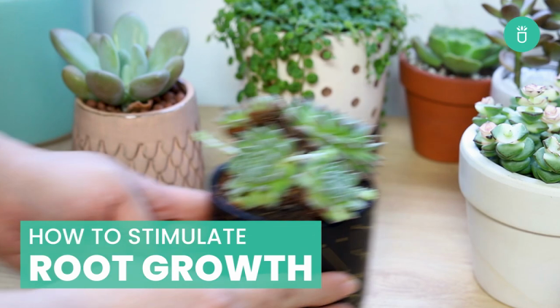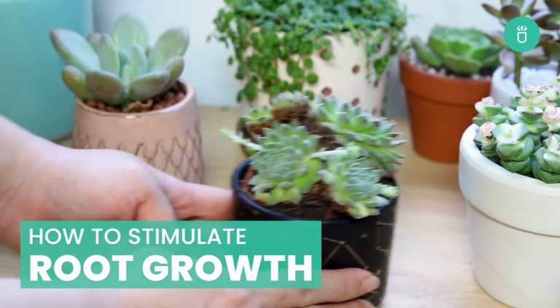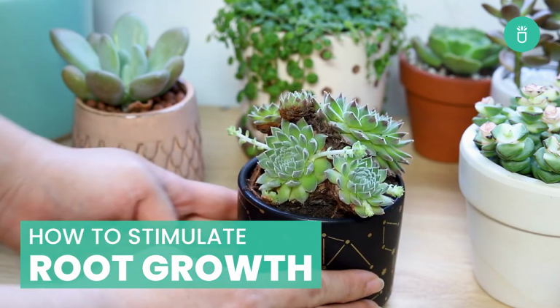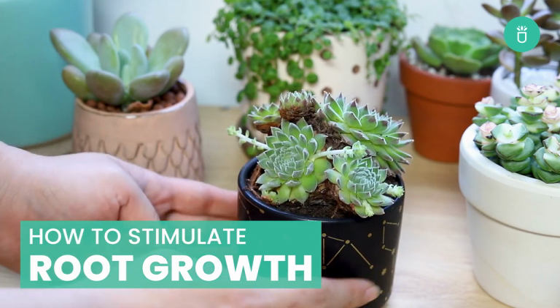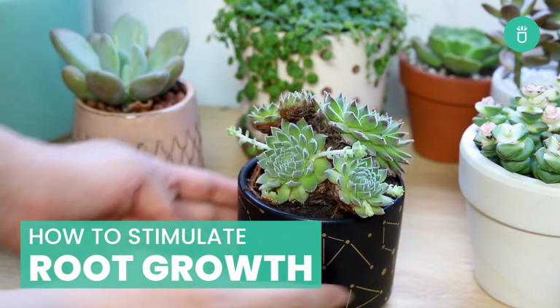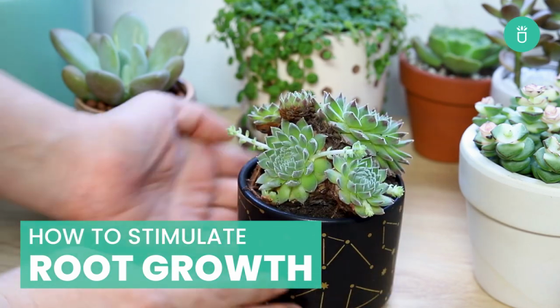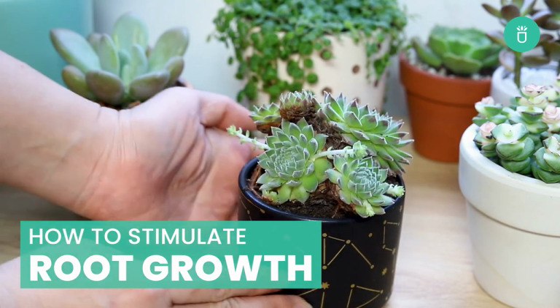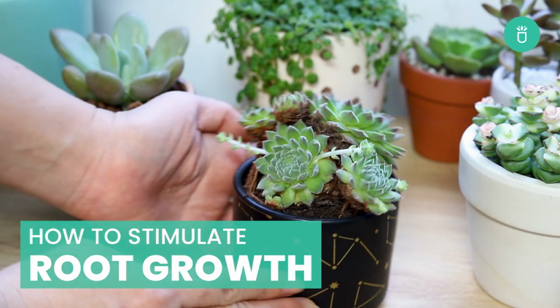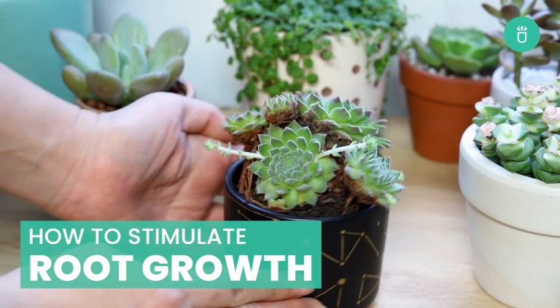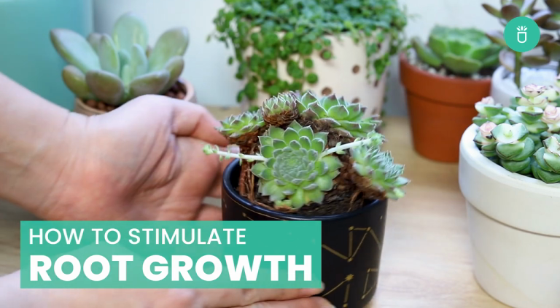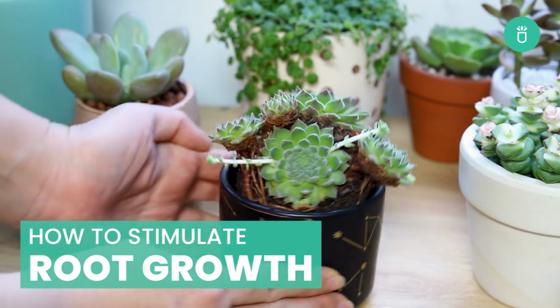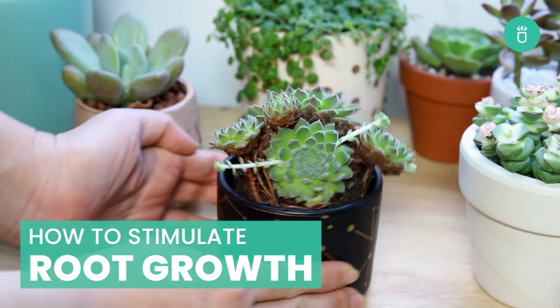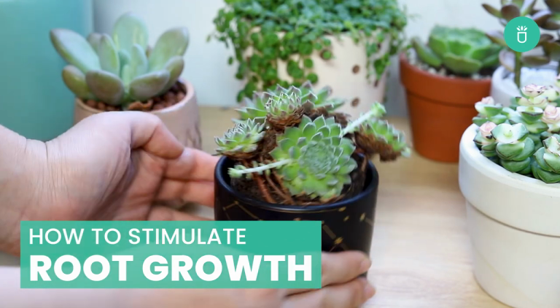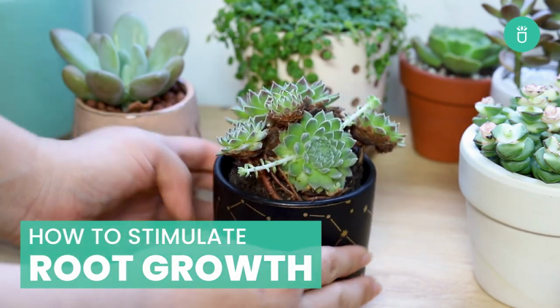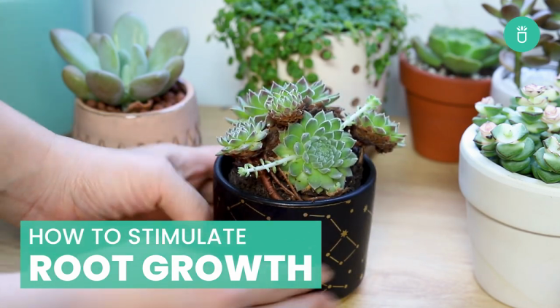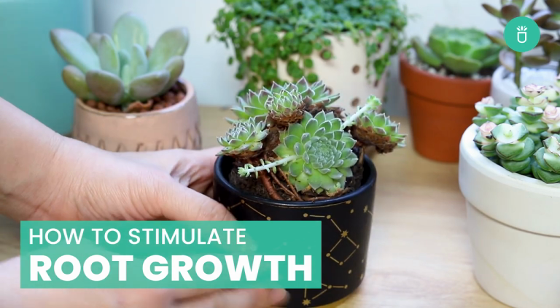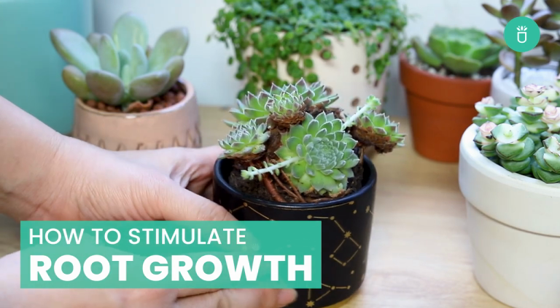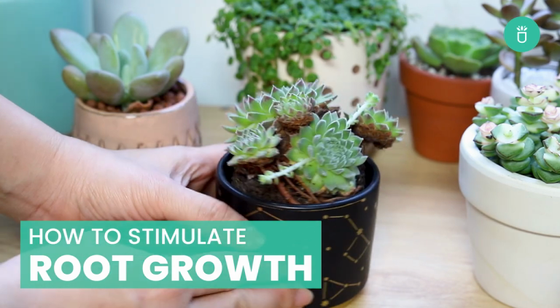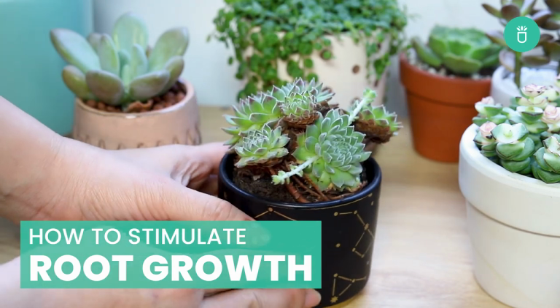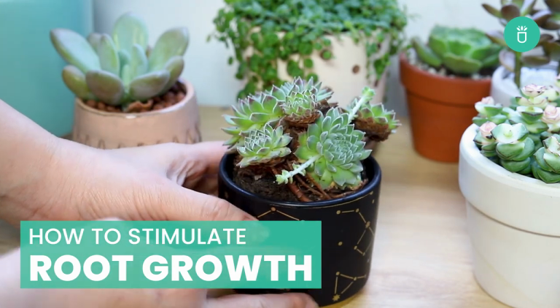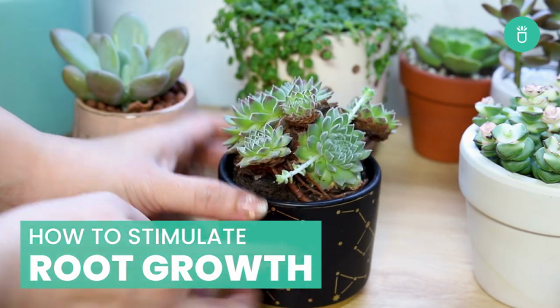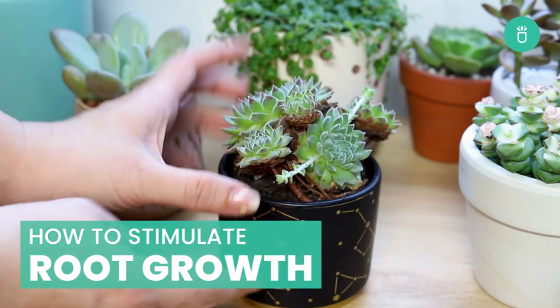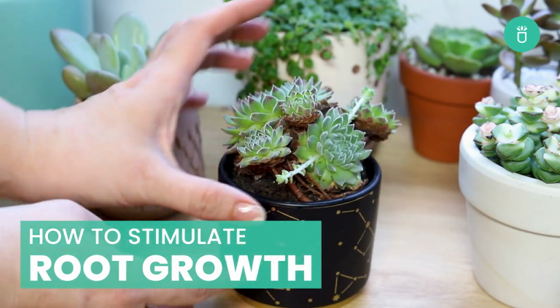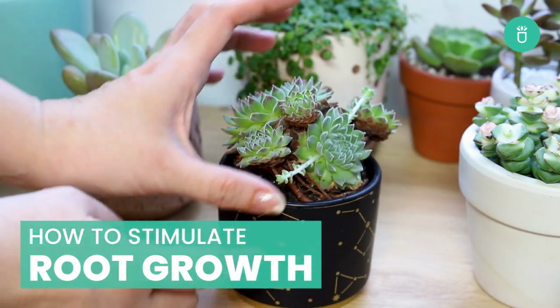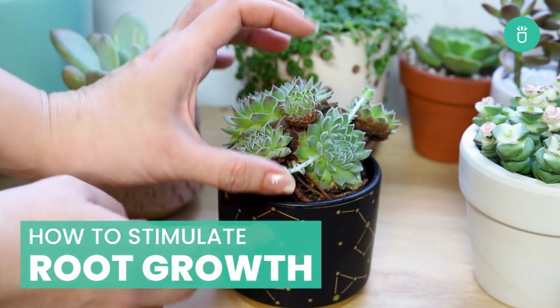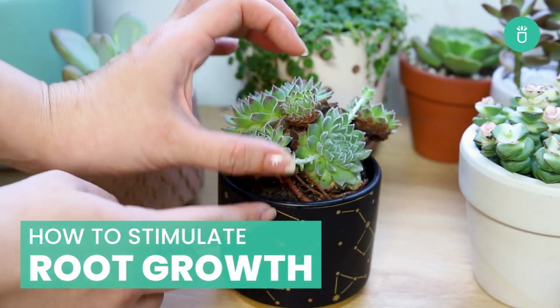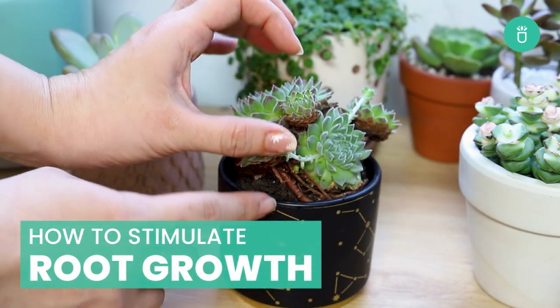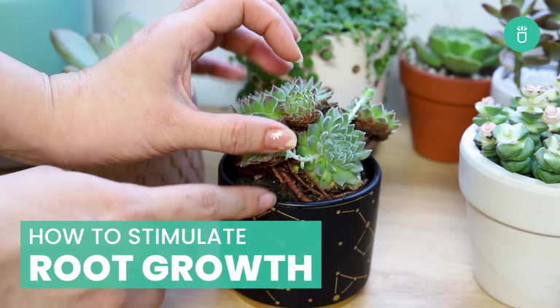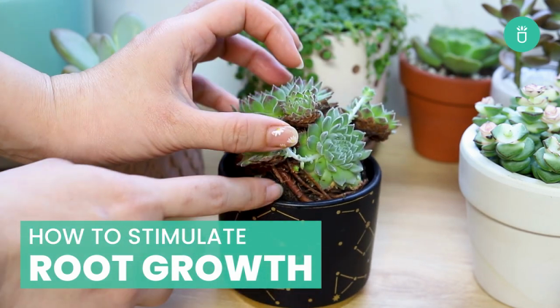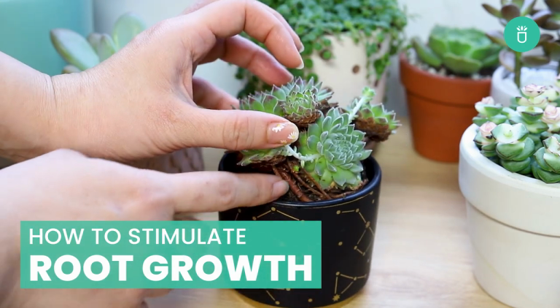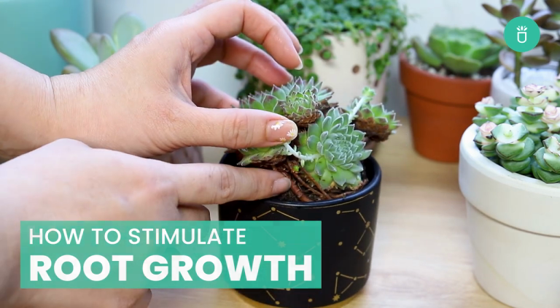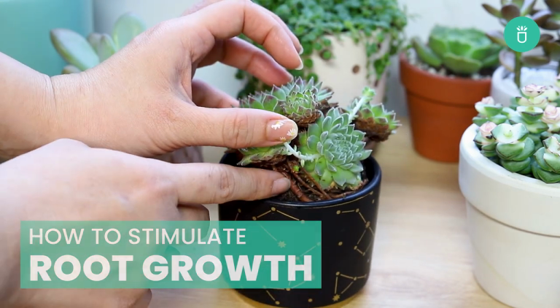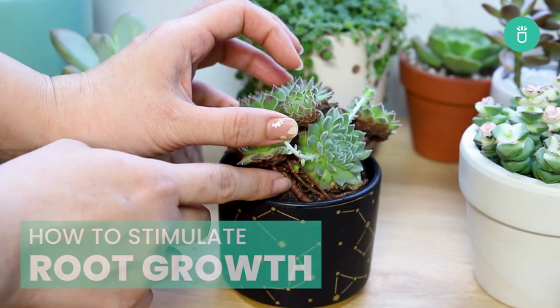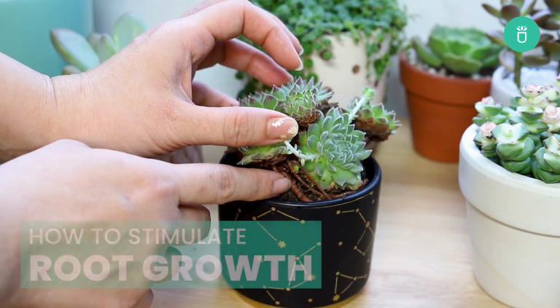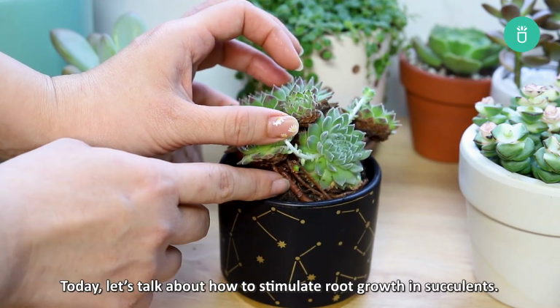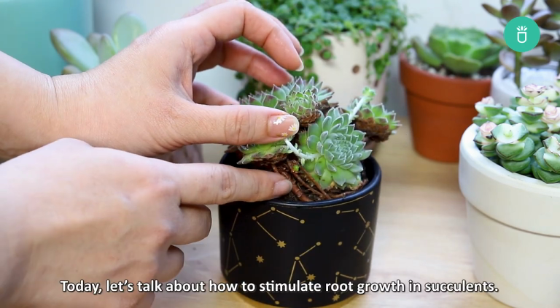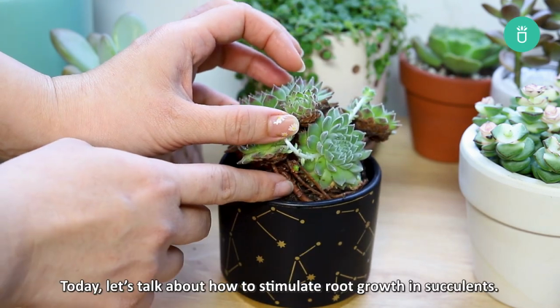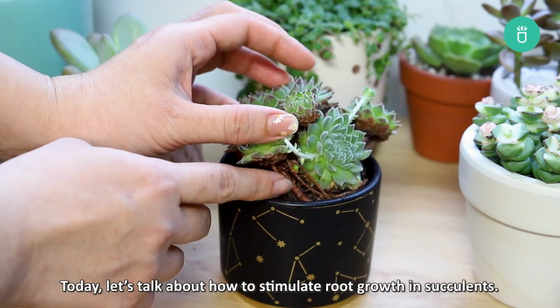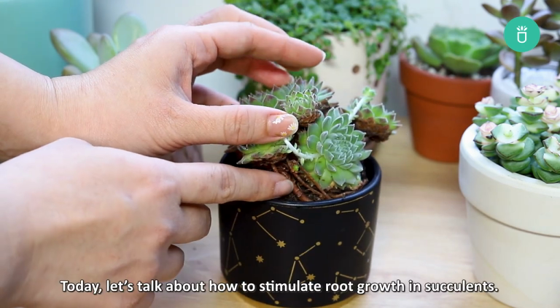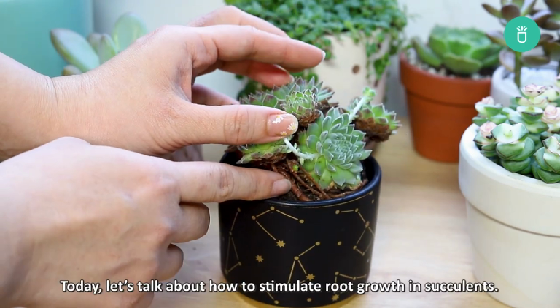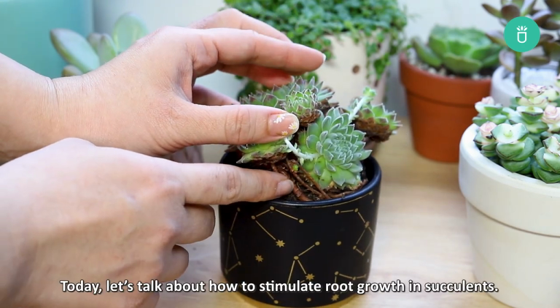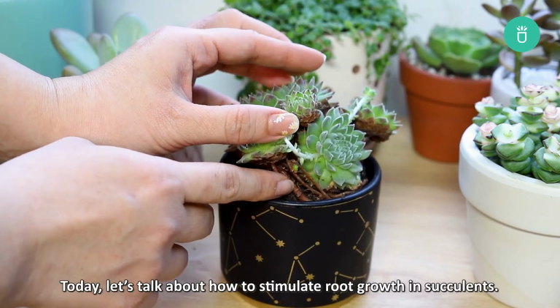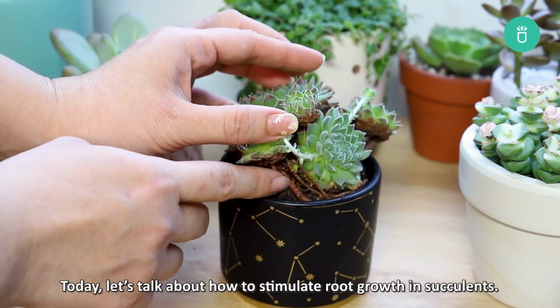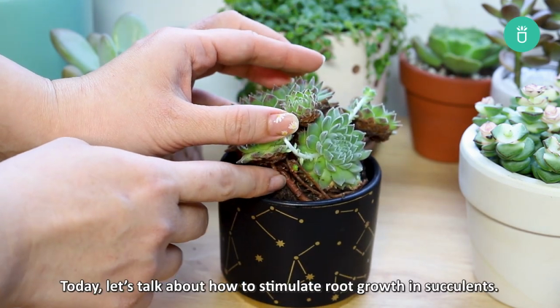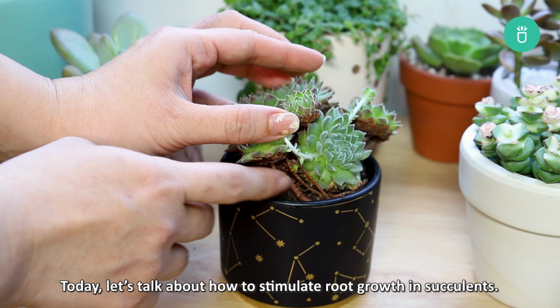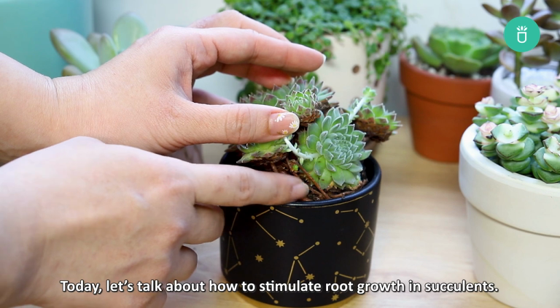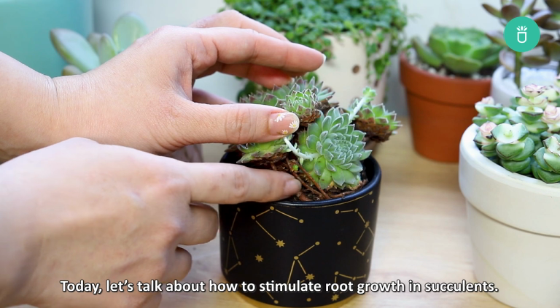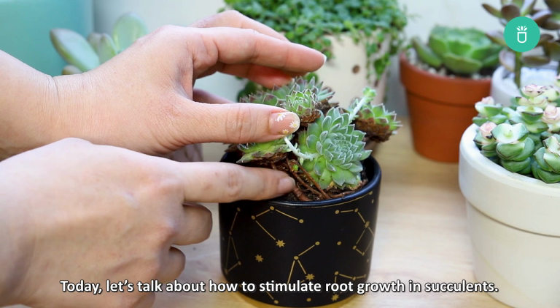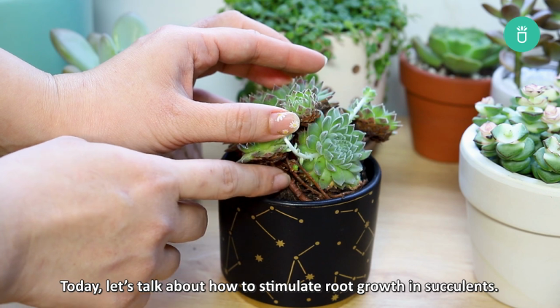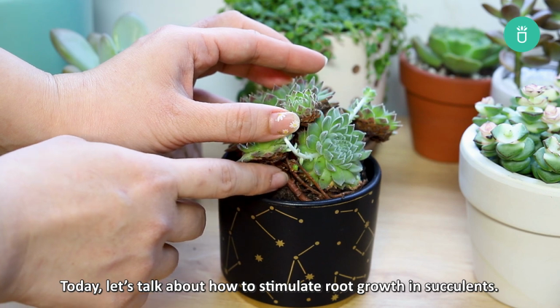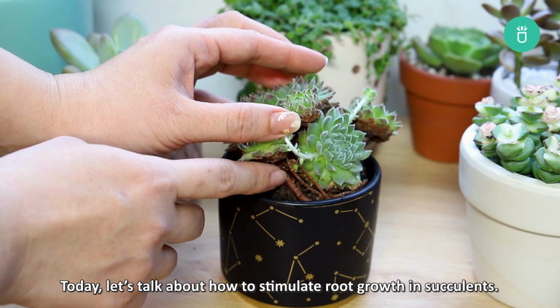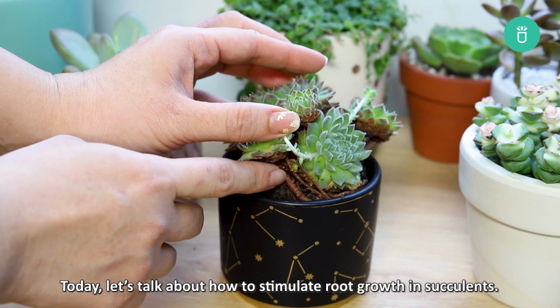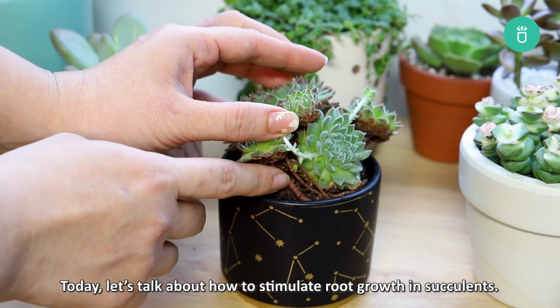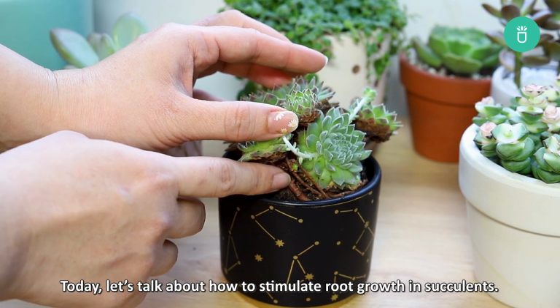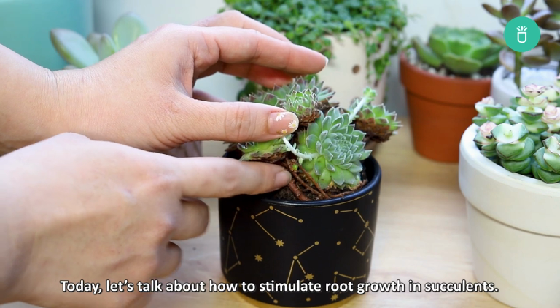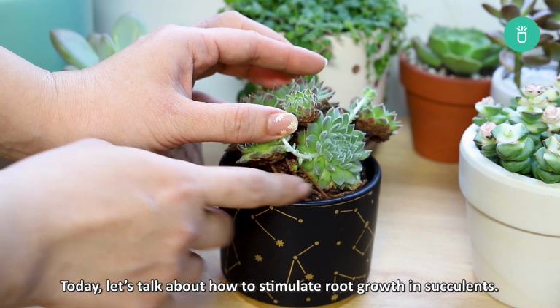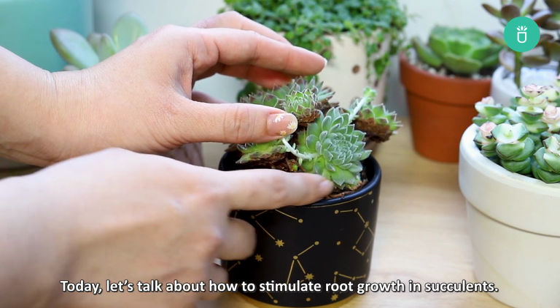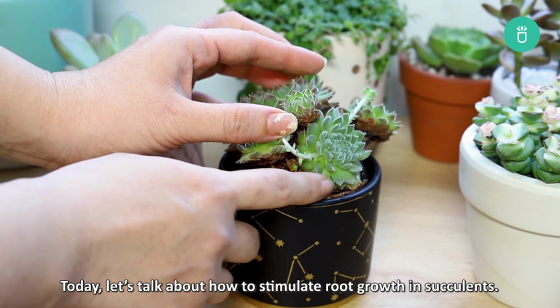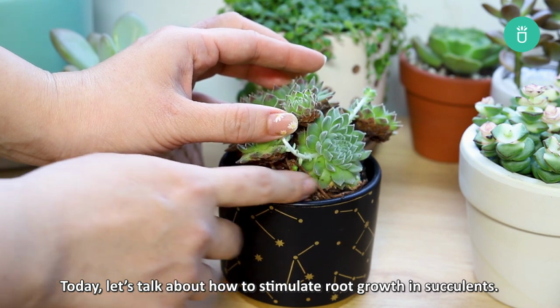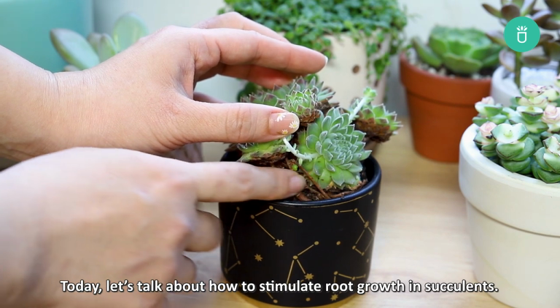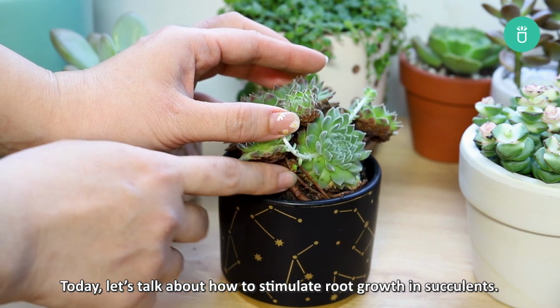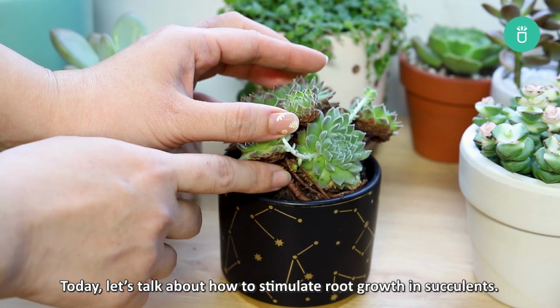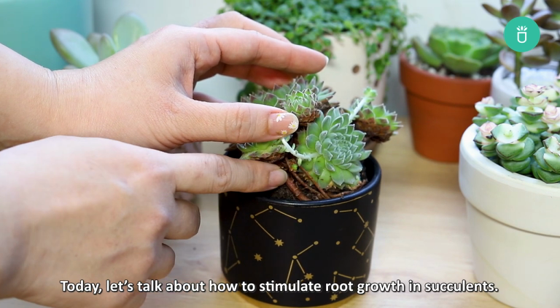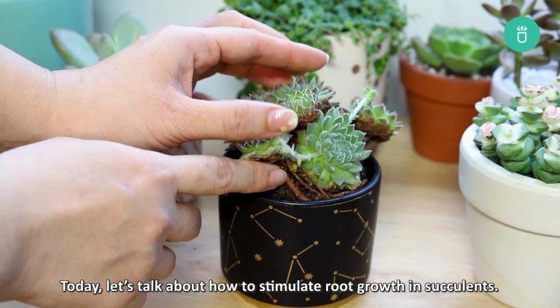Hey everyone, it's Raquel from Succulents Box. Welcome back to our channel. Today let's talk about how to stimulate root growth in succulents.